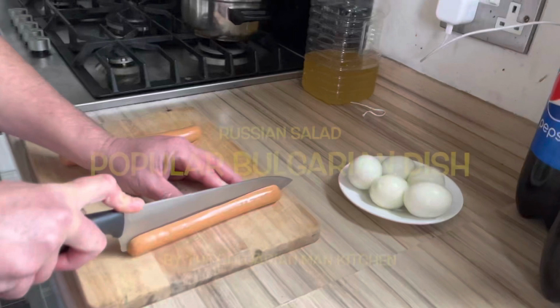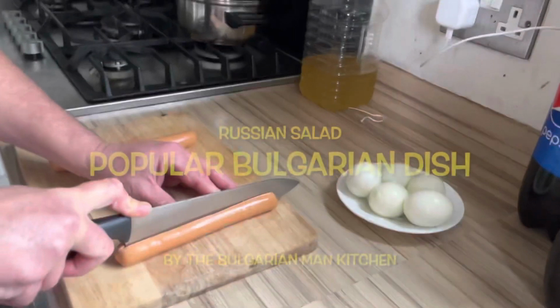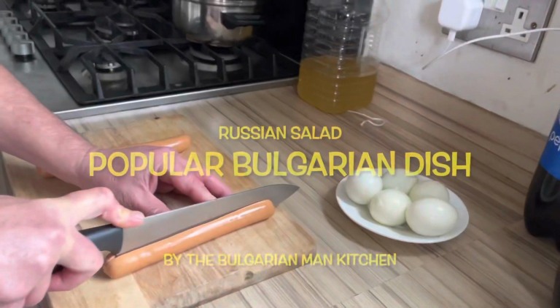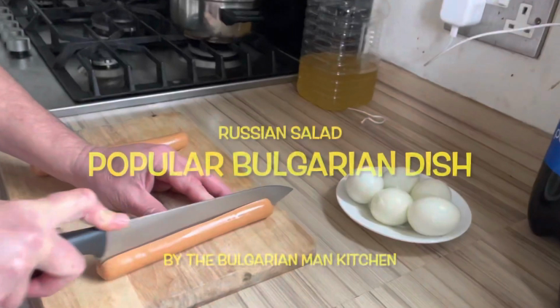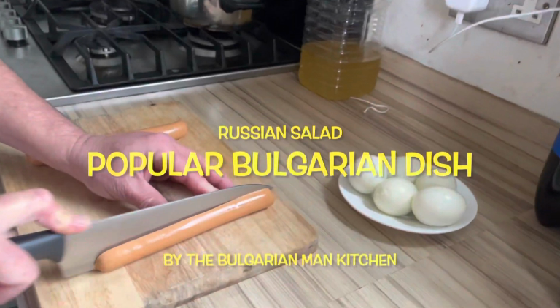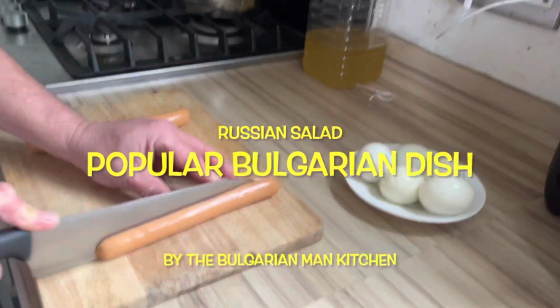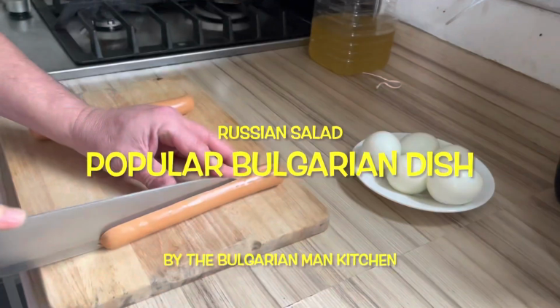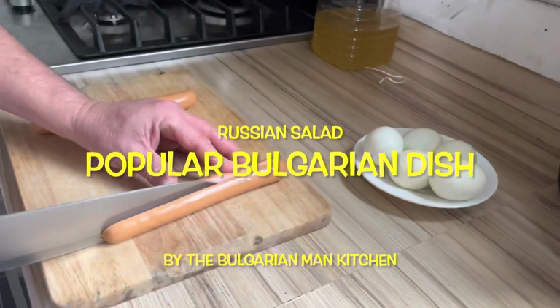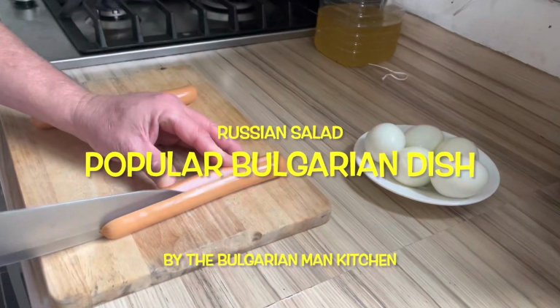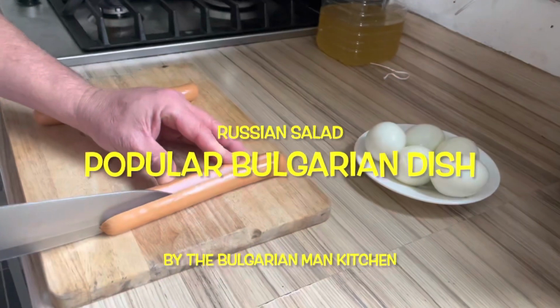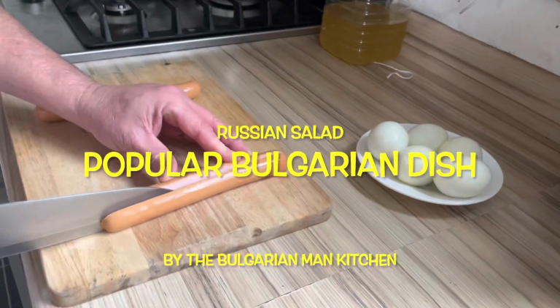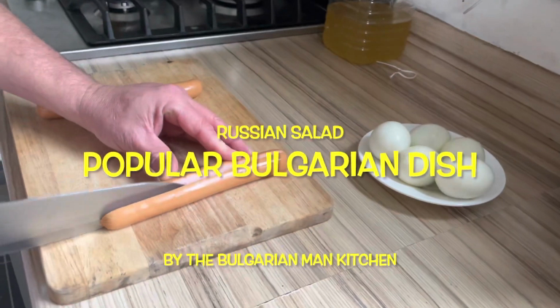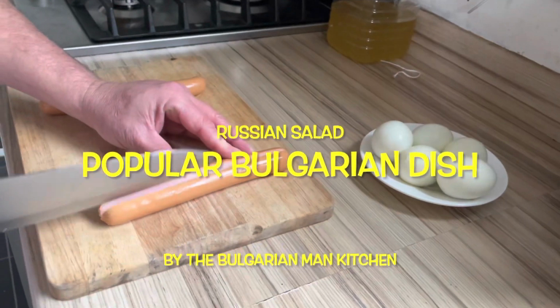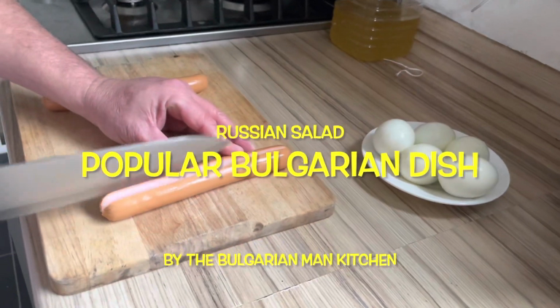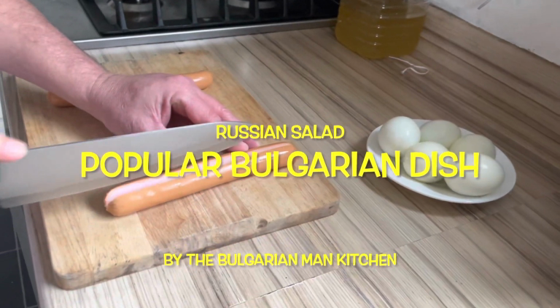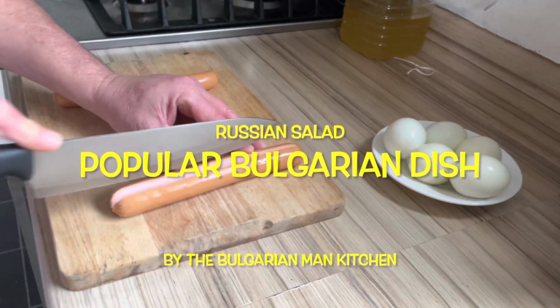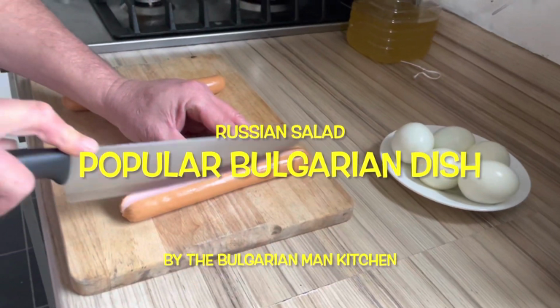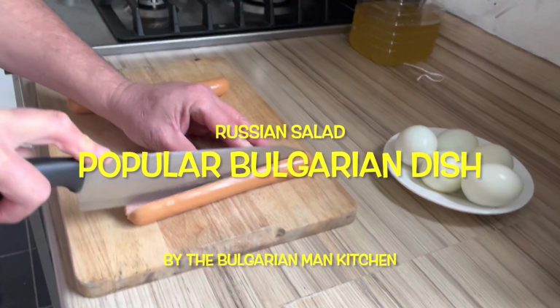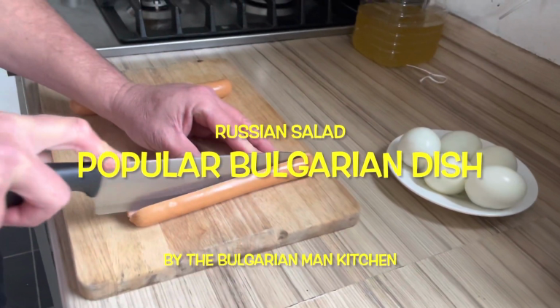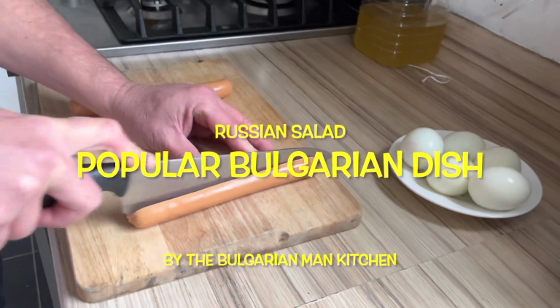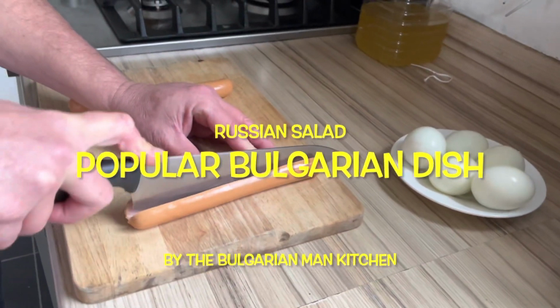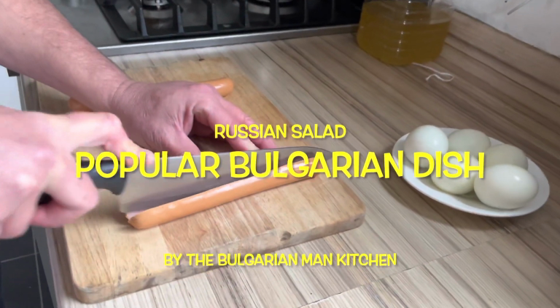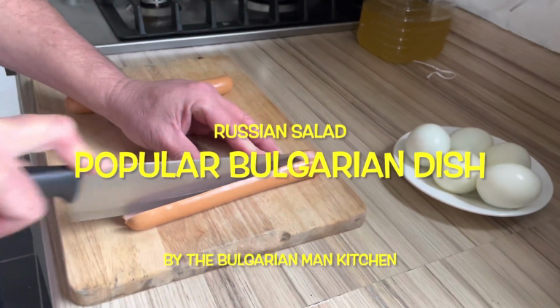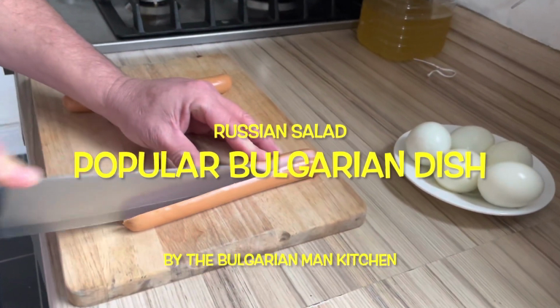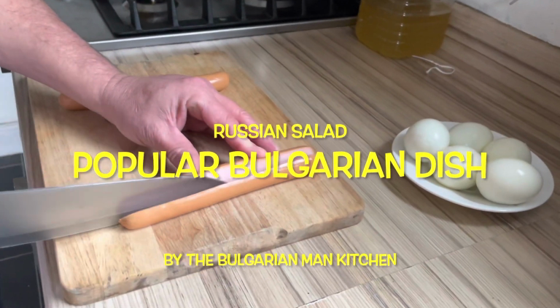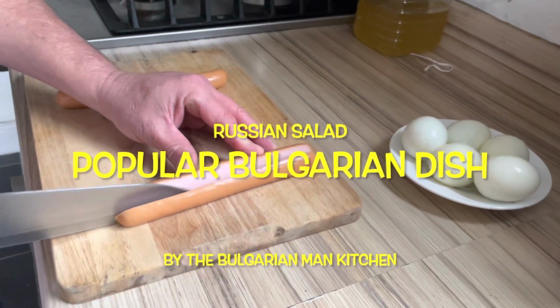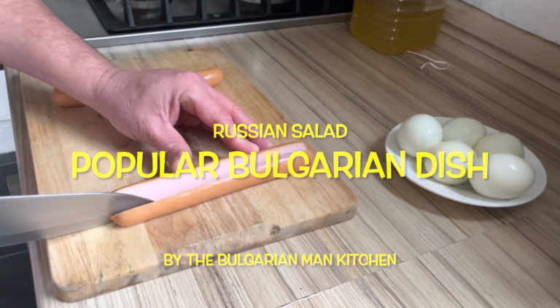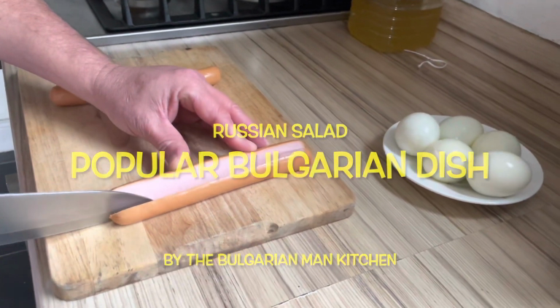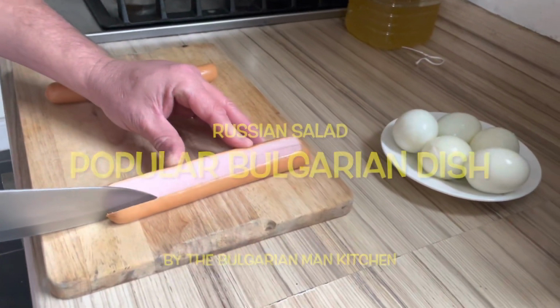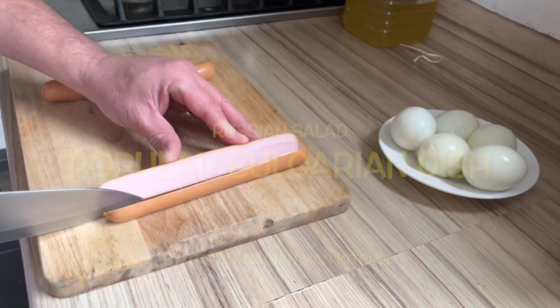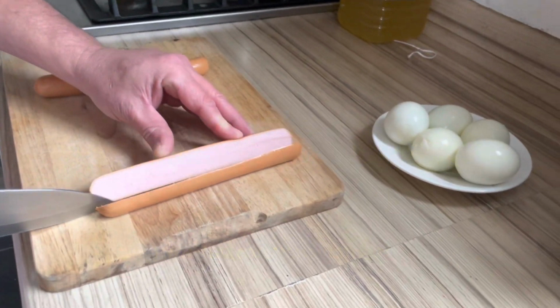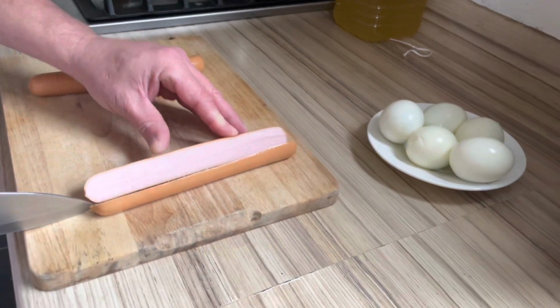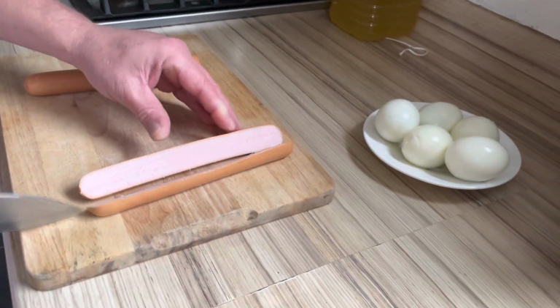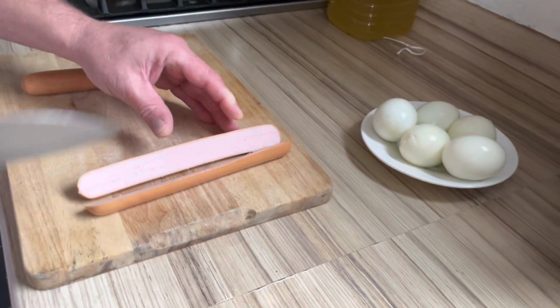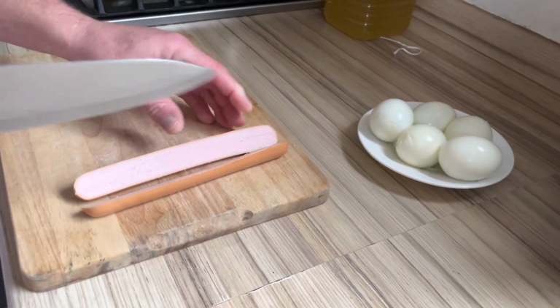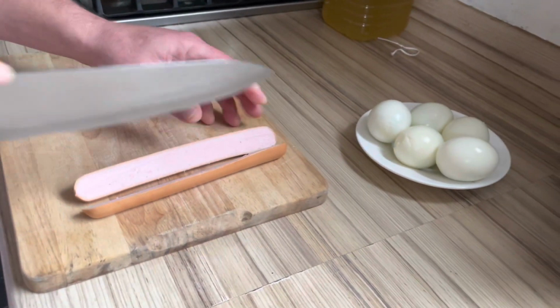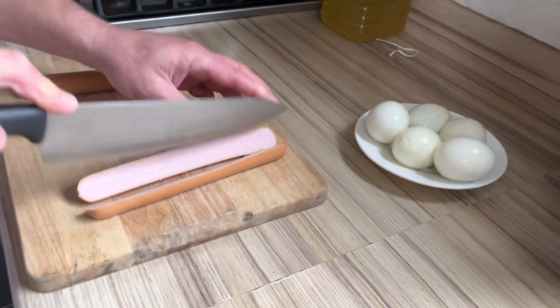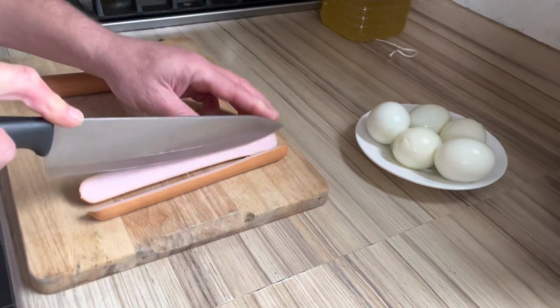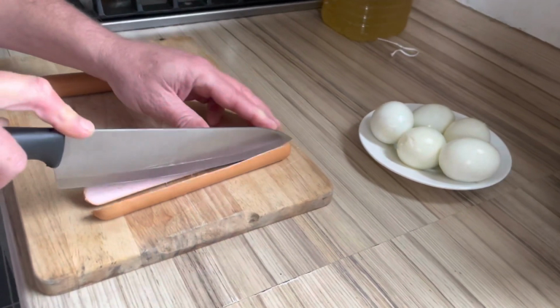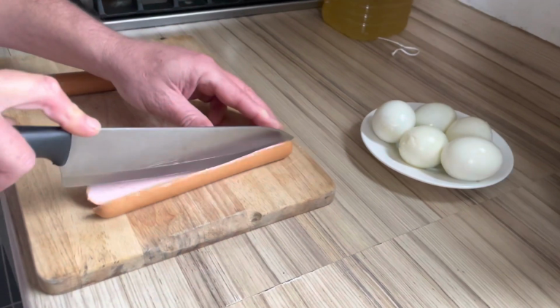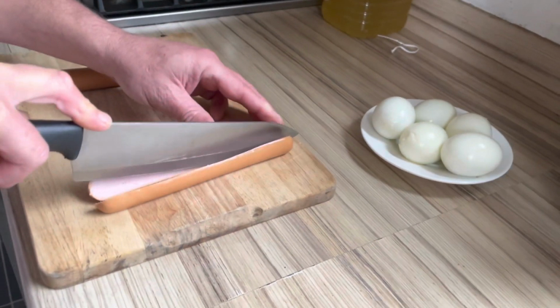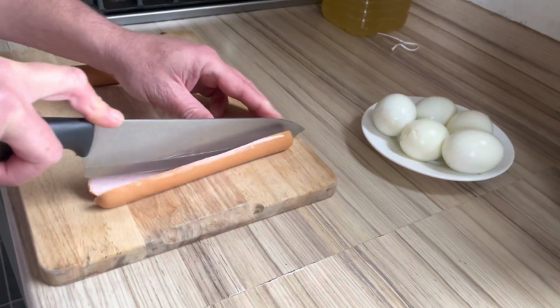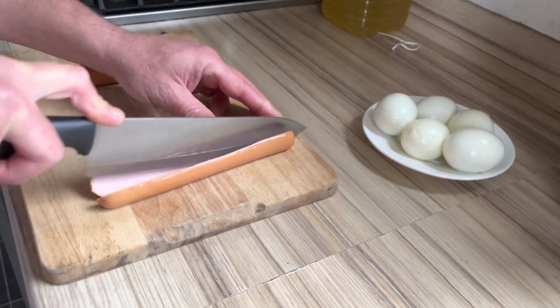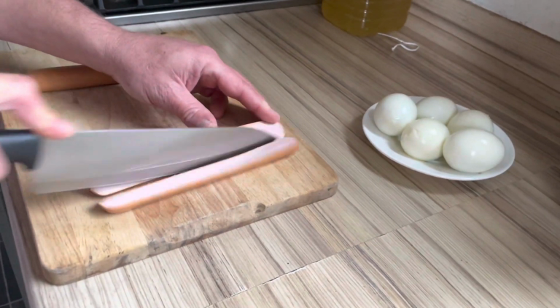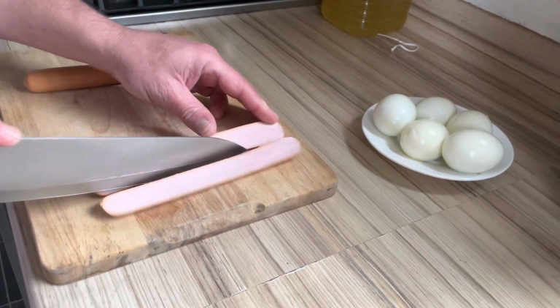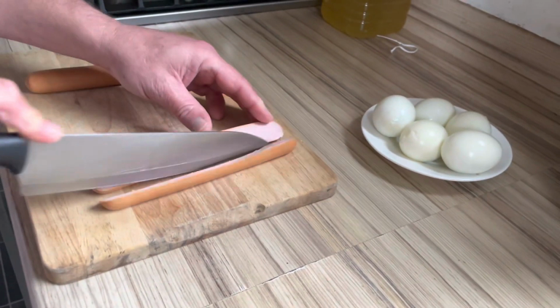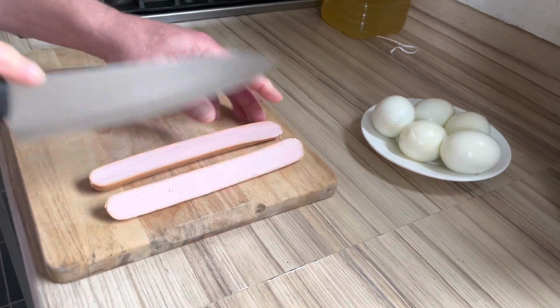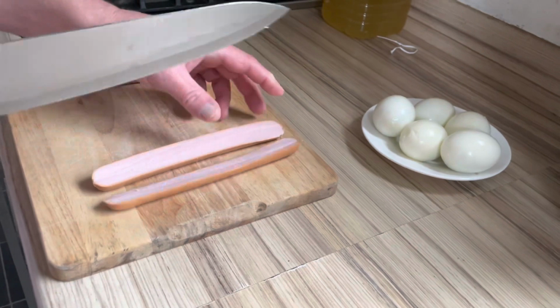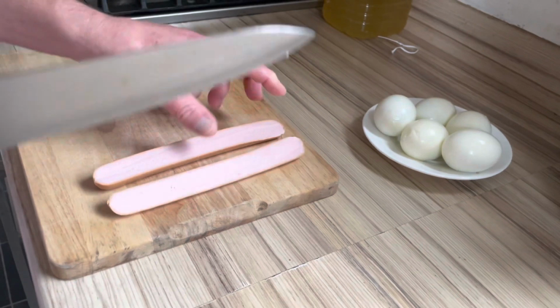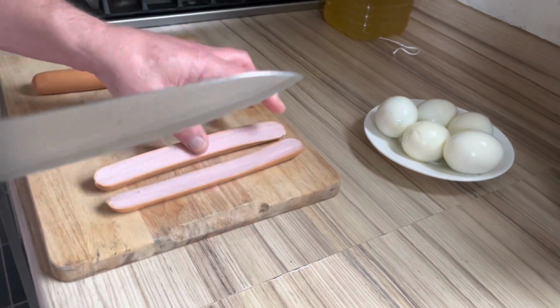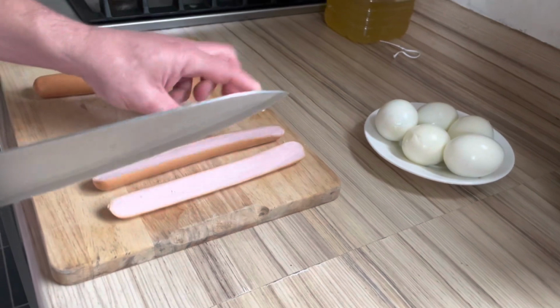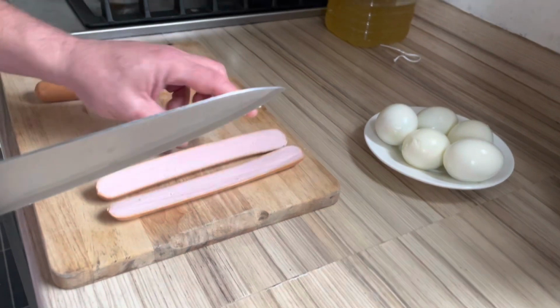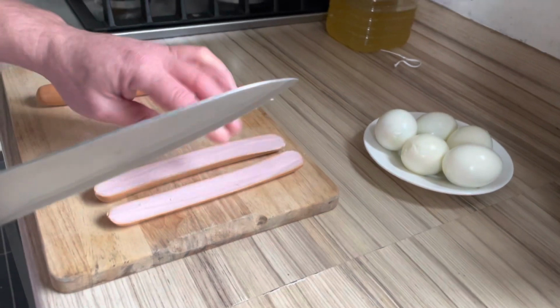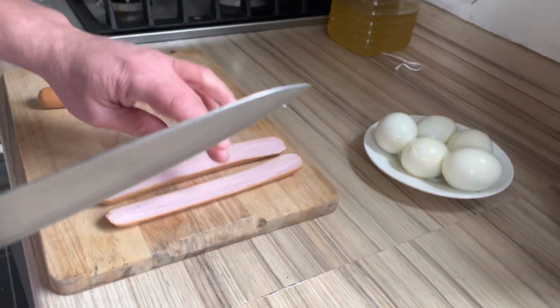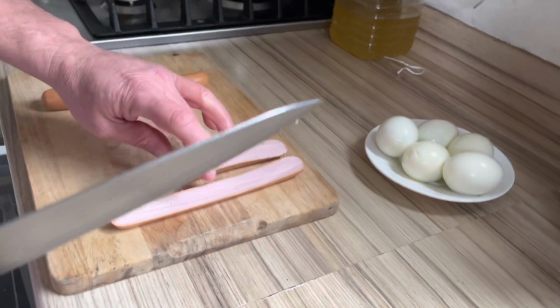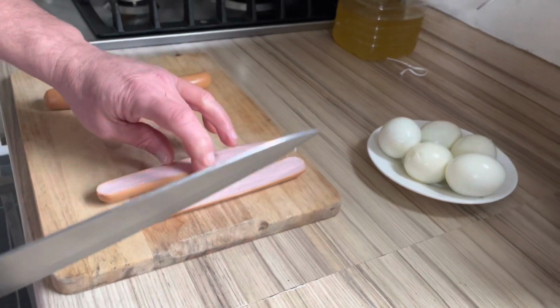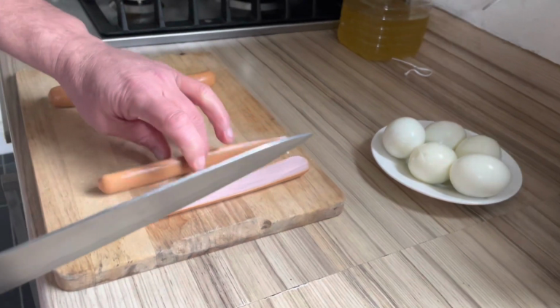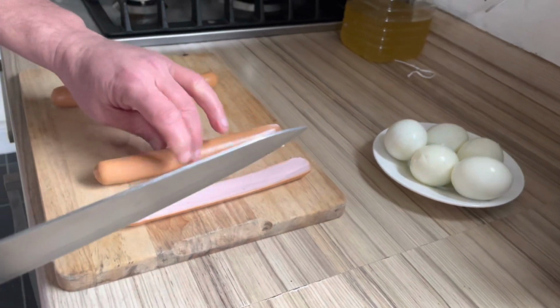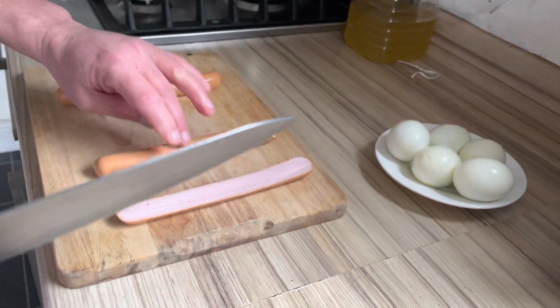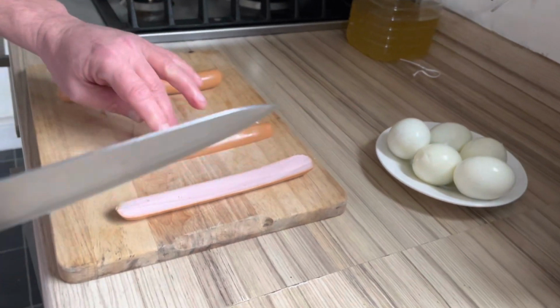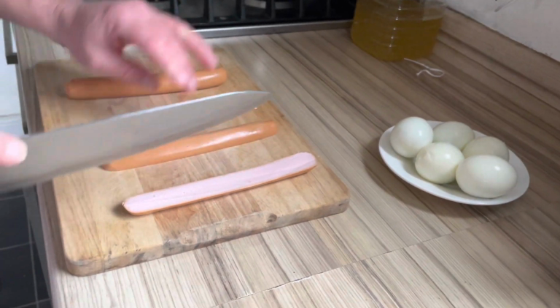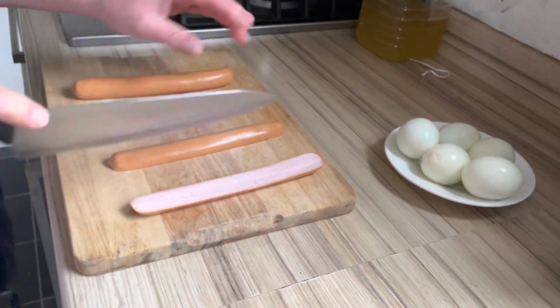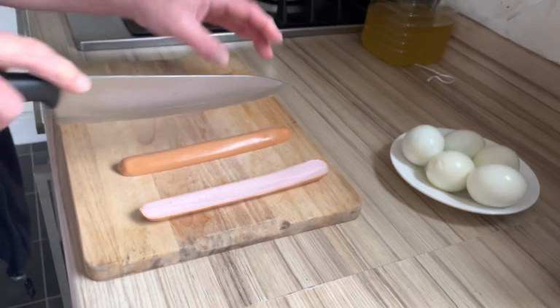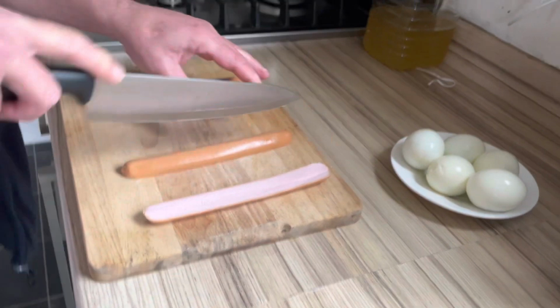Russian salad: two frankfurter sausages, five eggs, or ham — you can use ham.